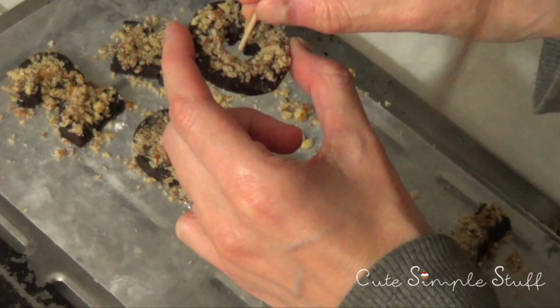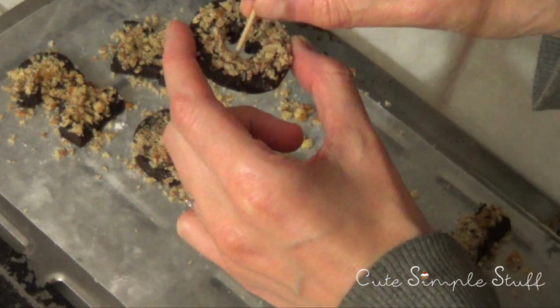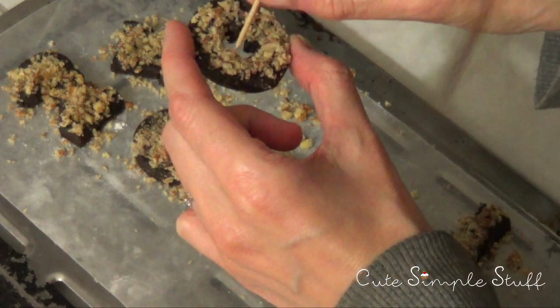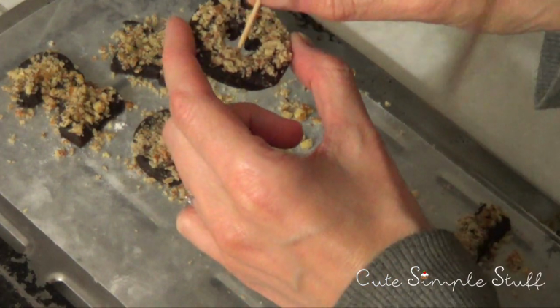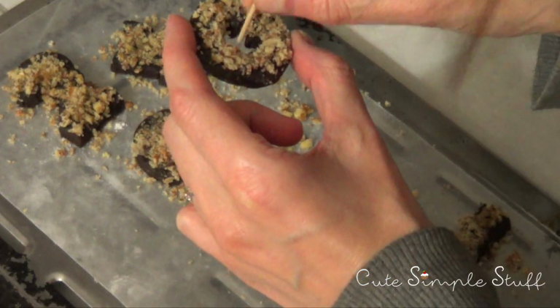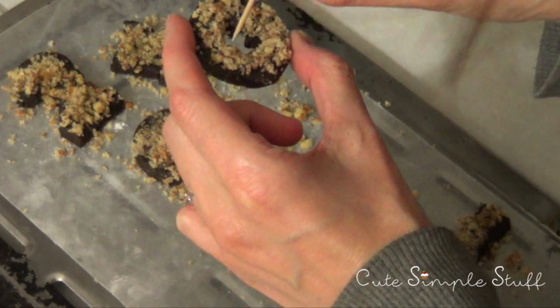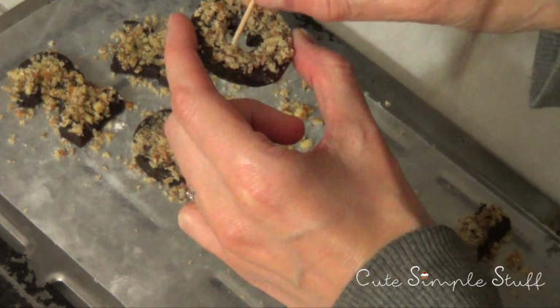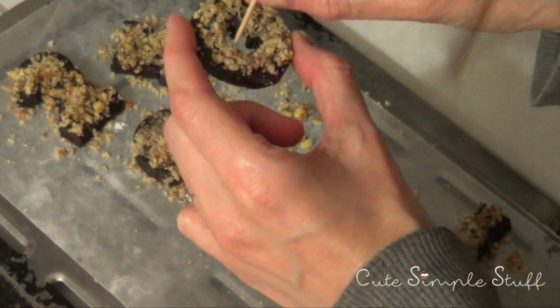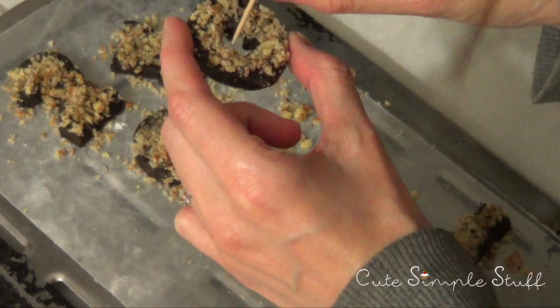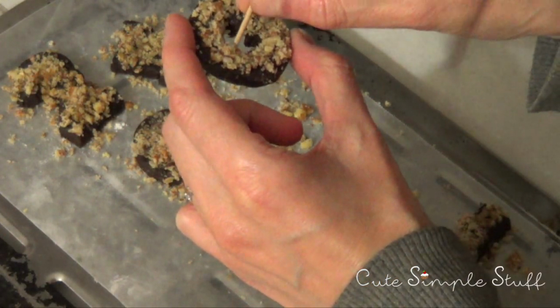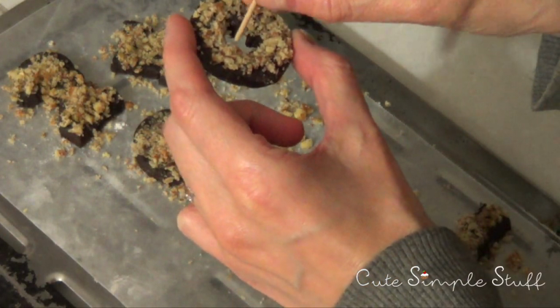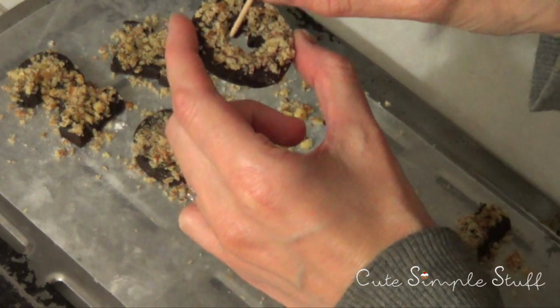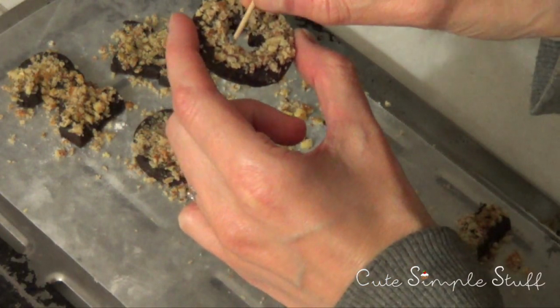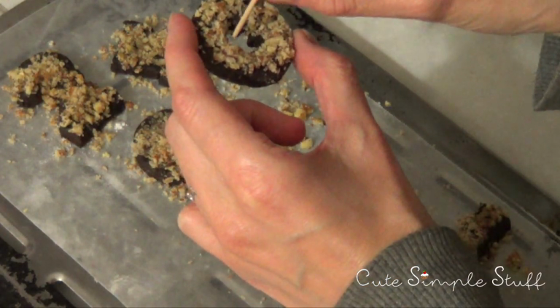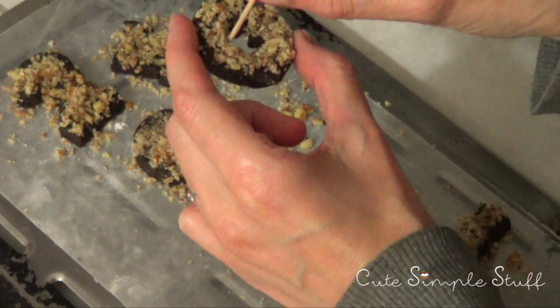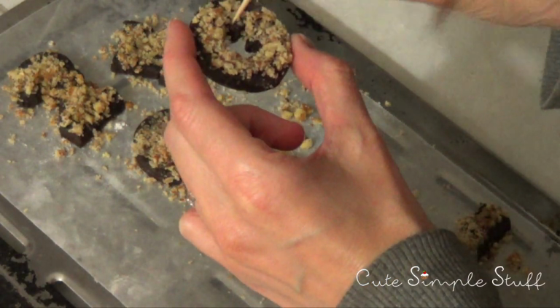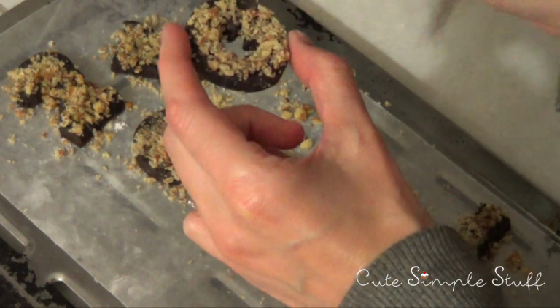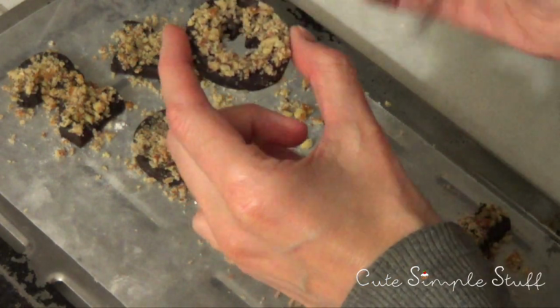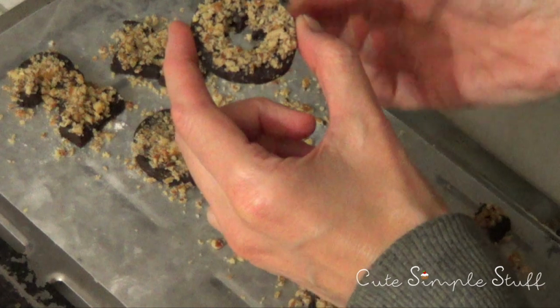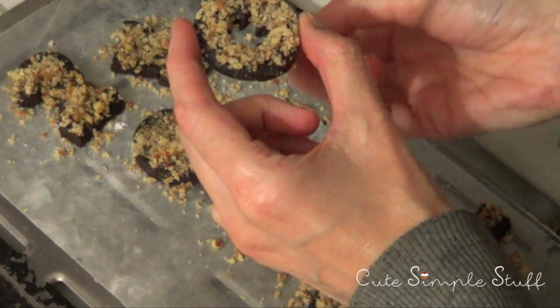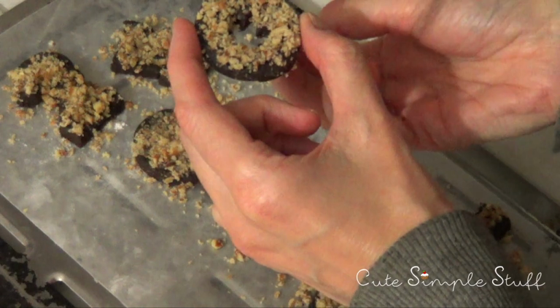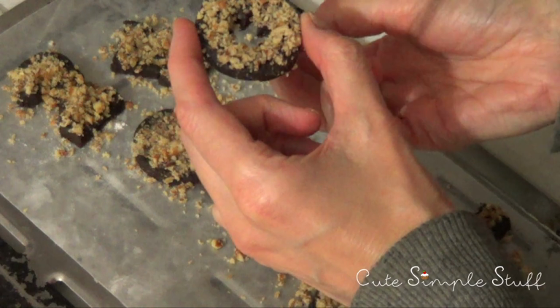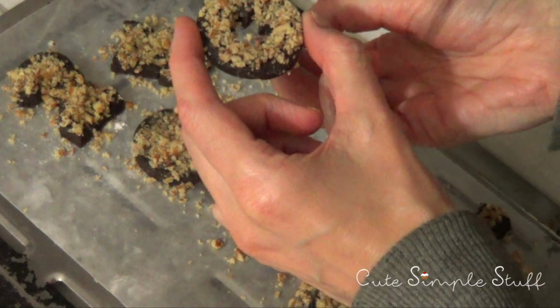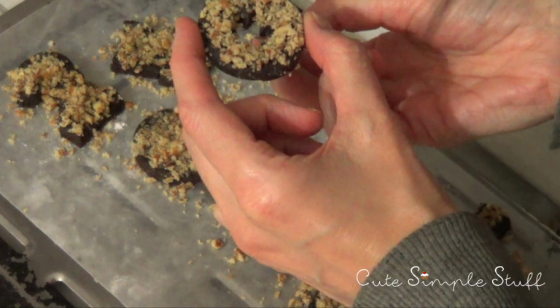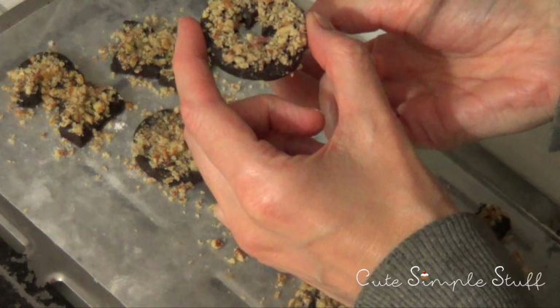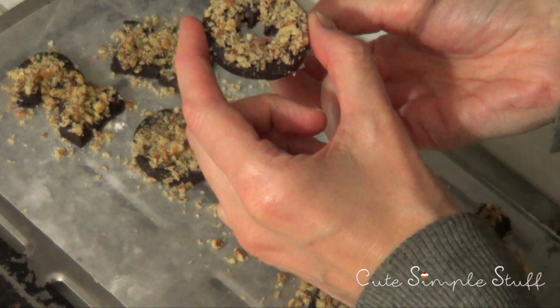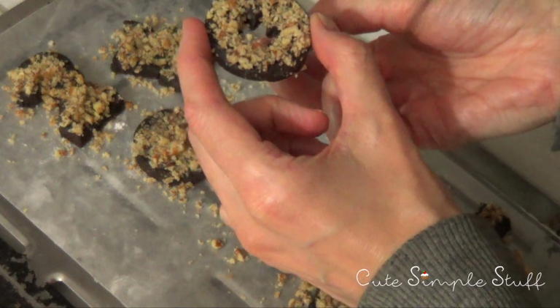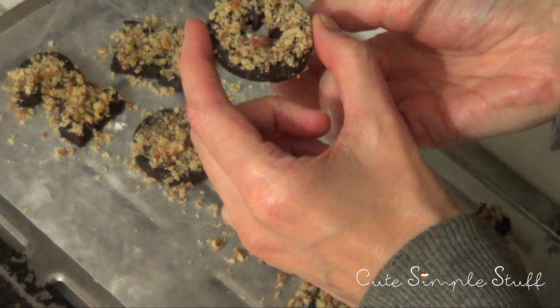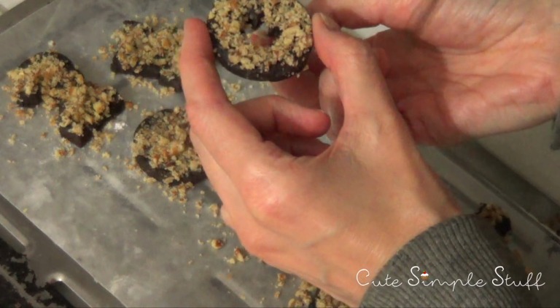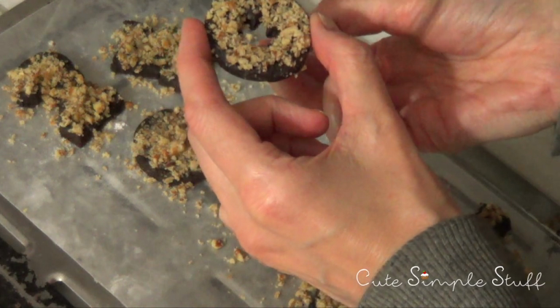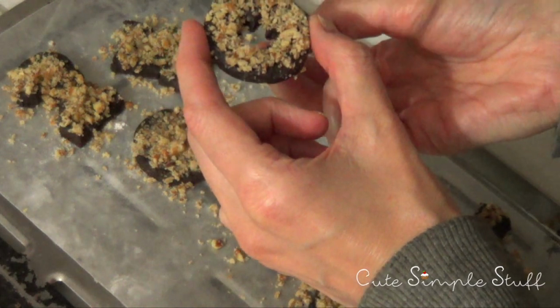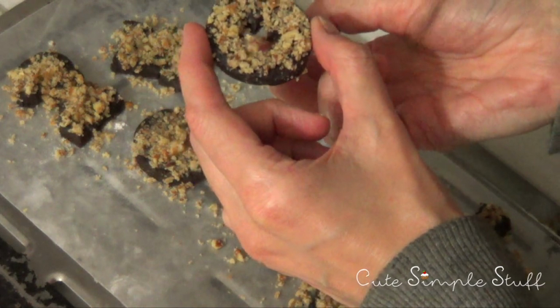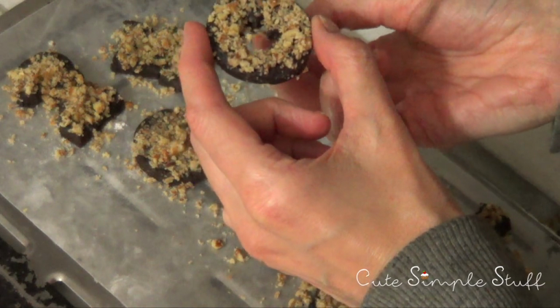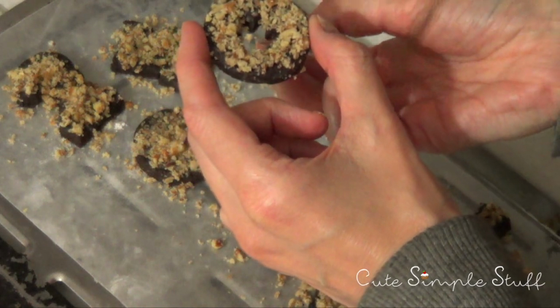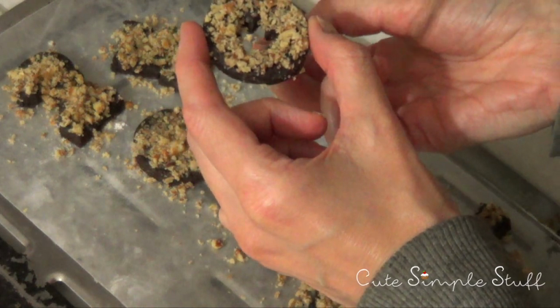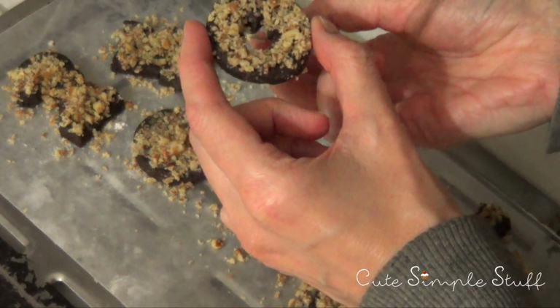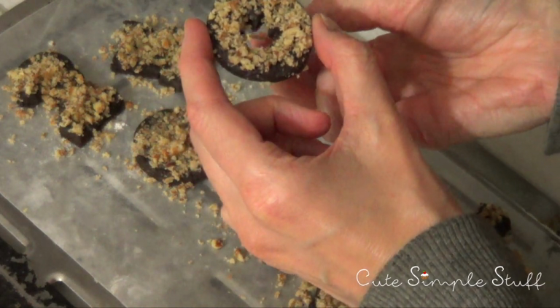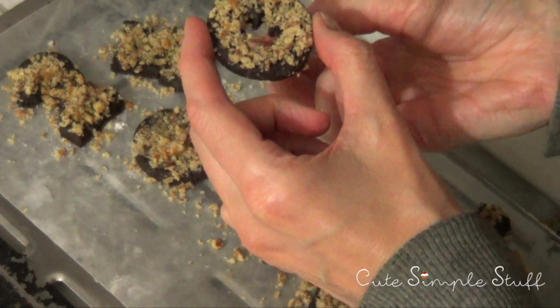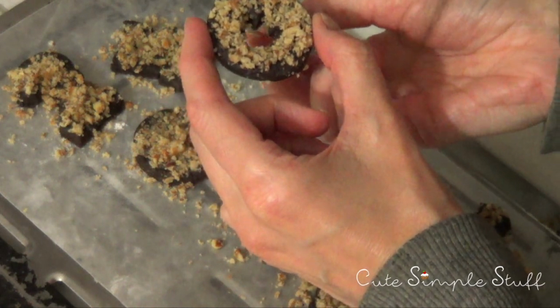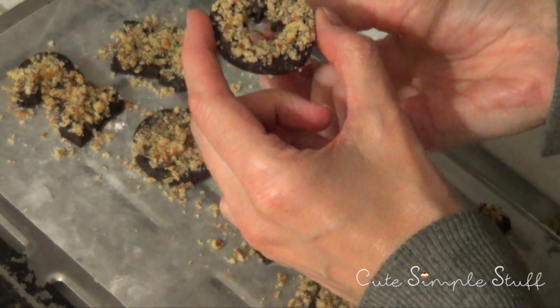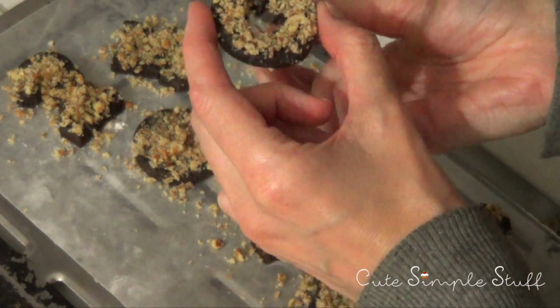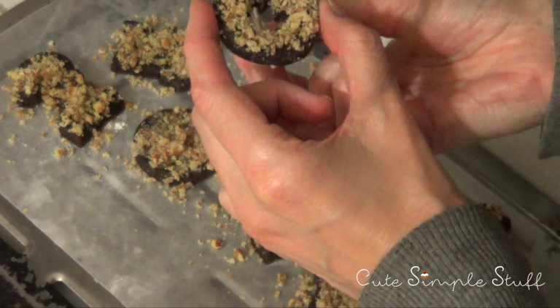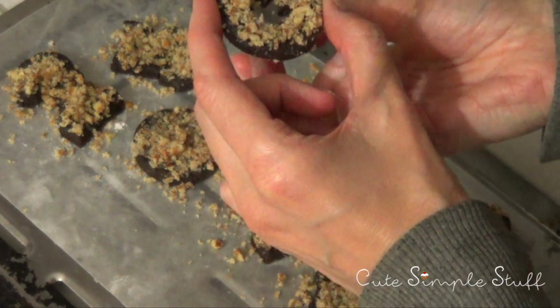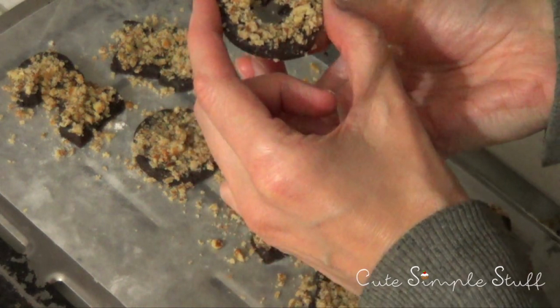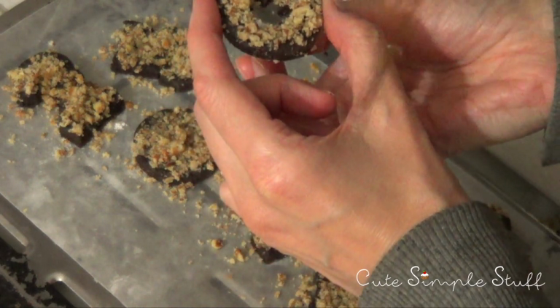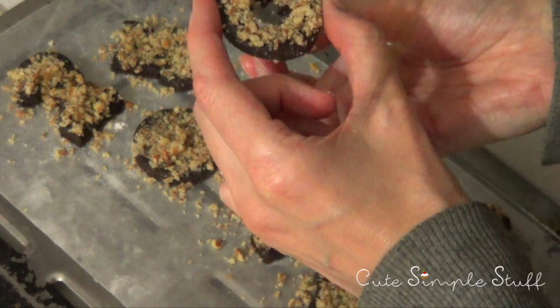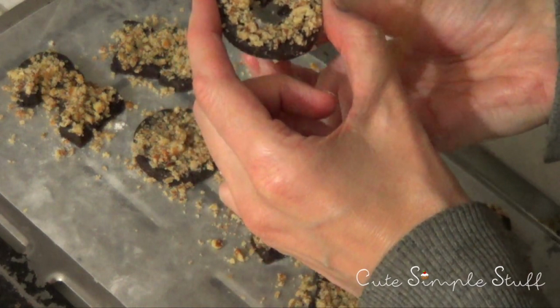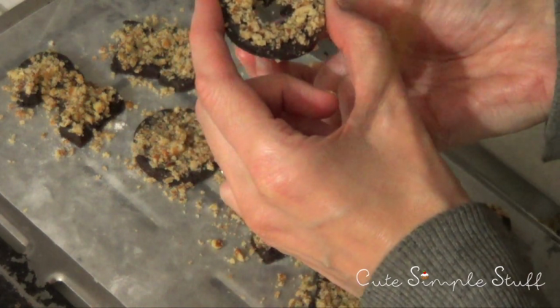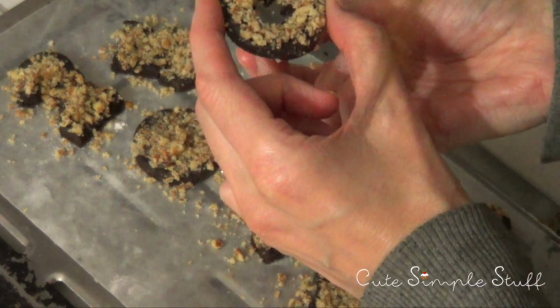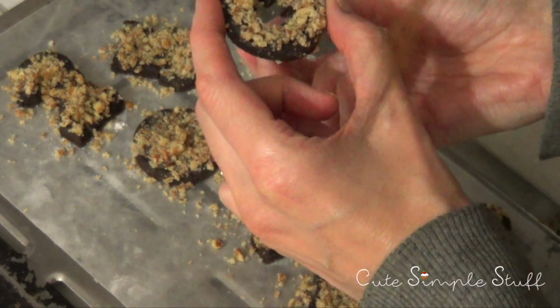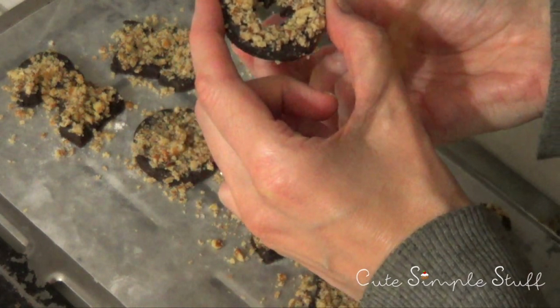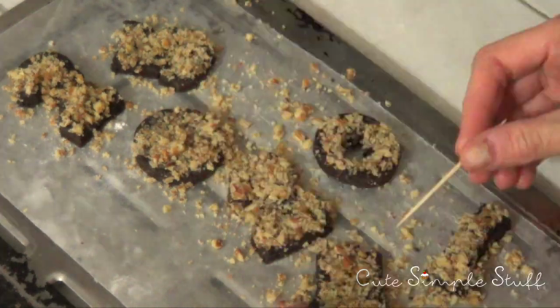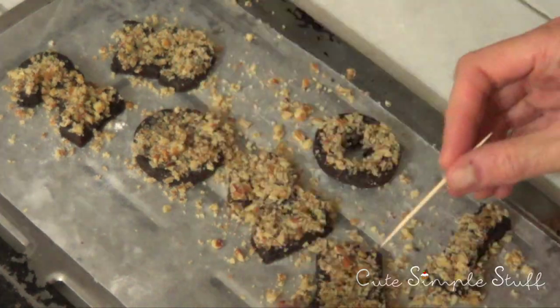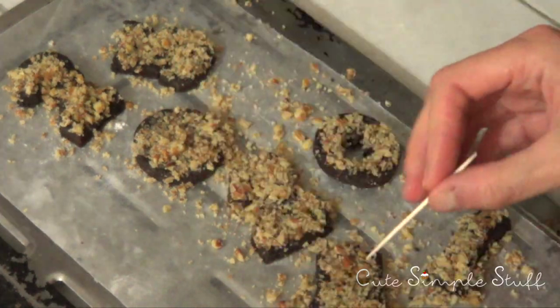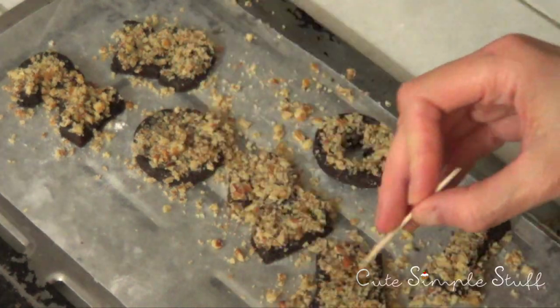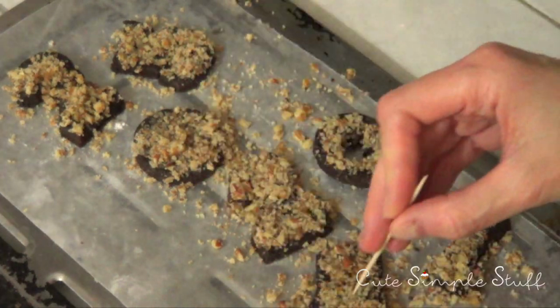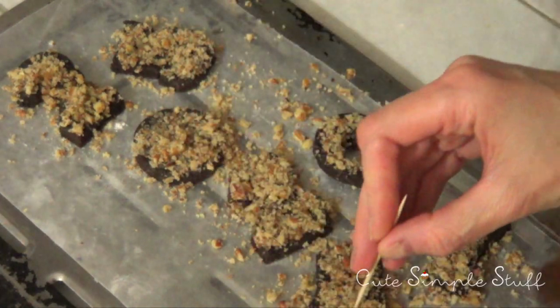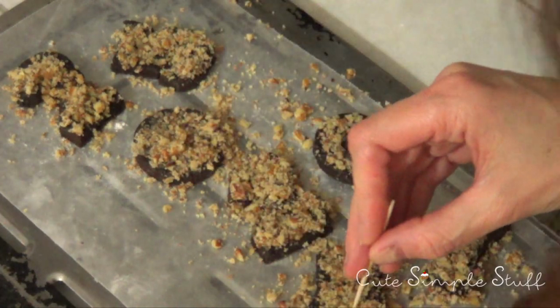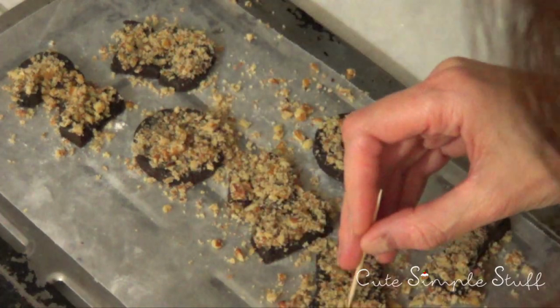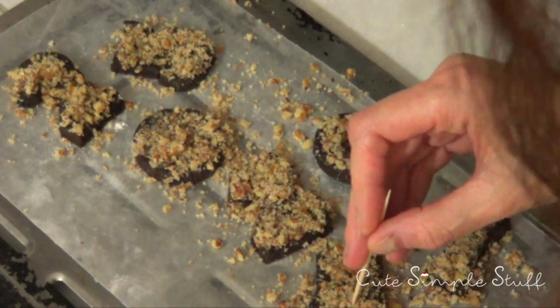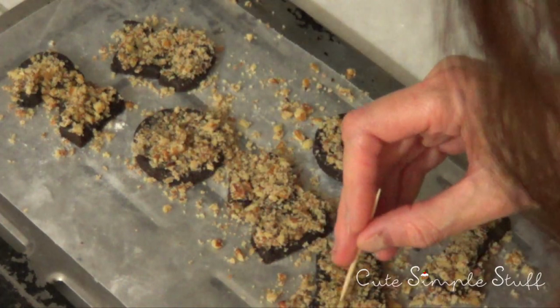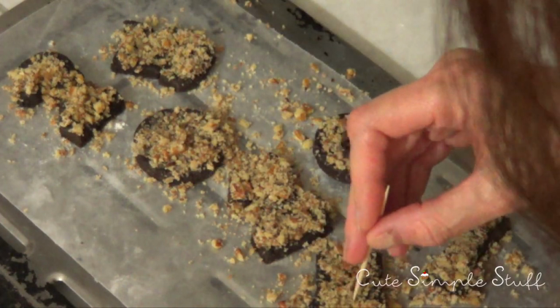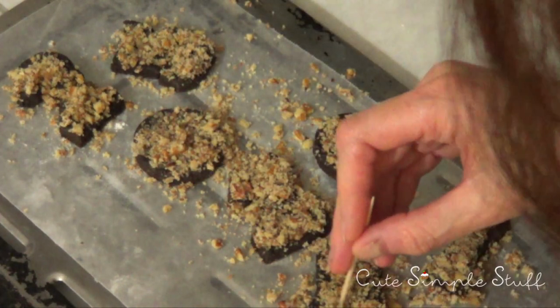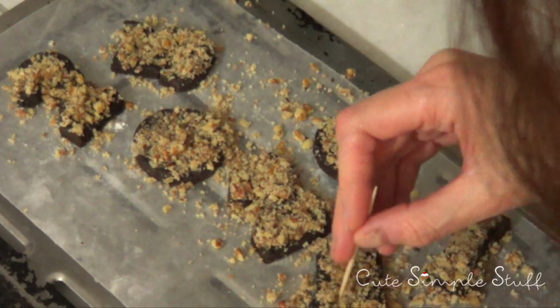You can use almonds if you prefer. This goes in the oven for about 8 to 10 minutes, but just keep an eye on them.